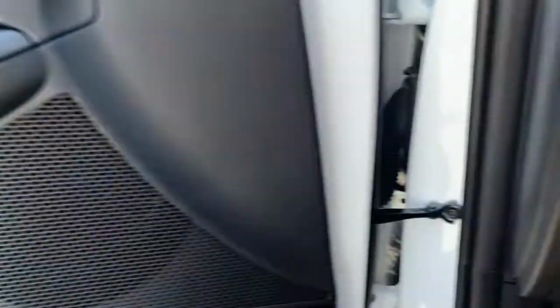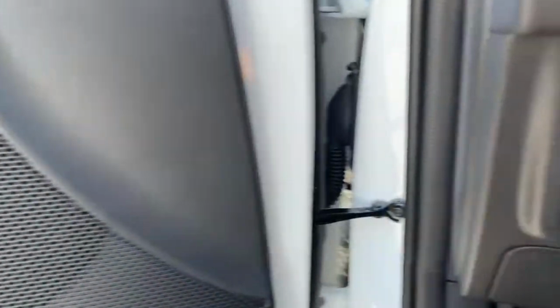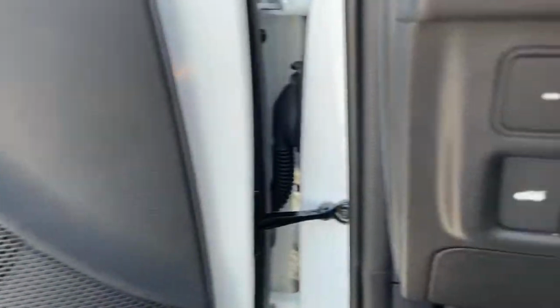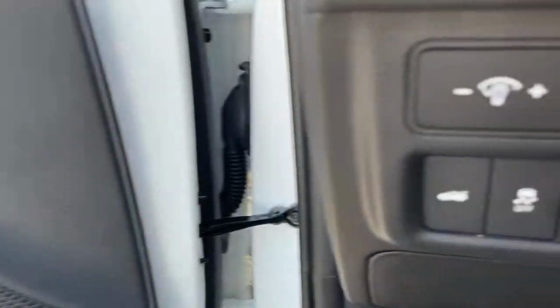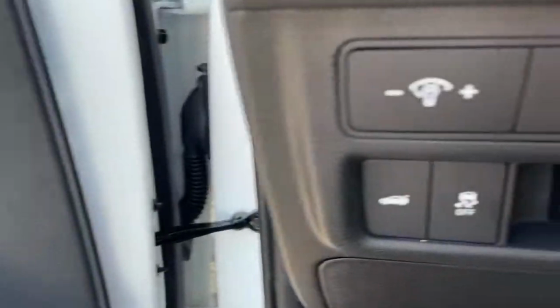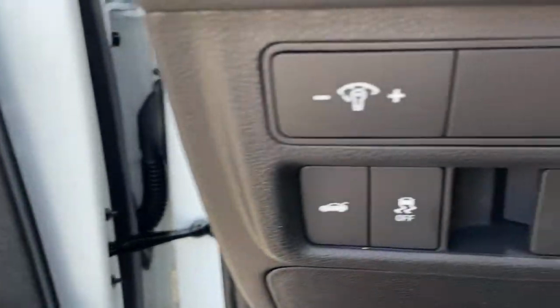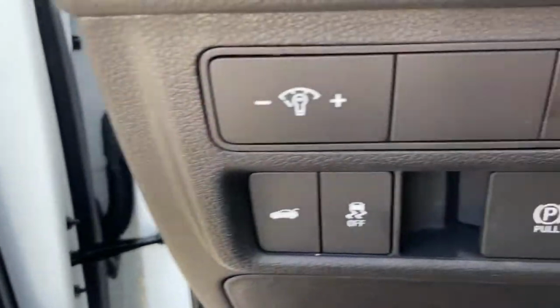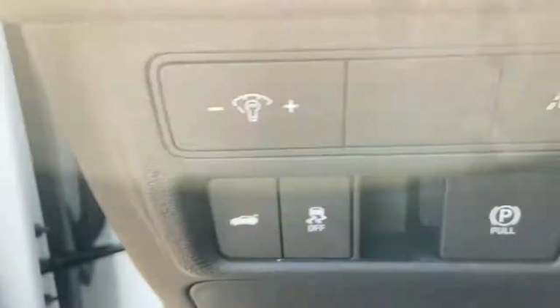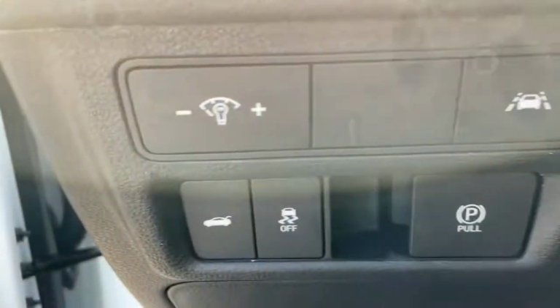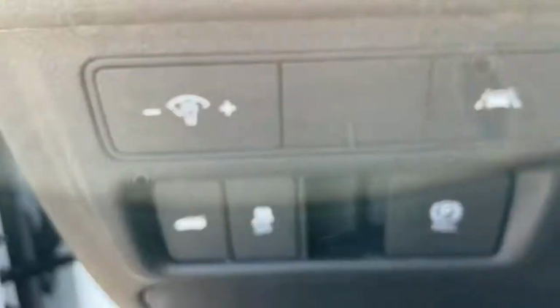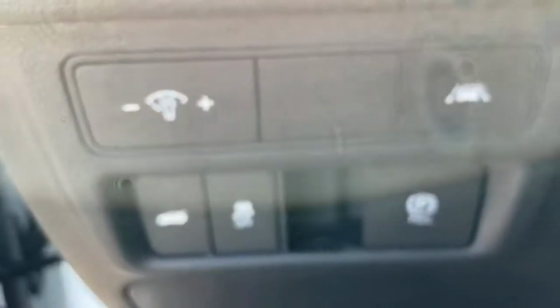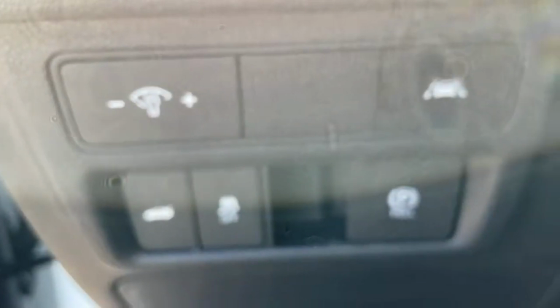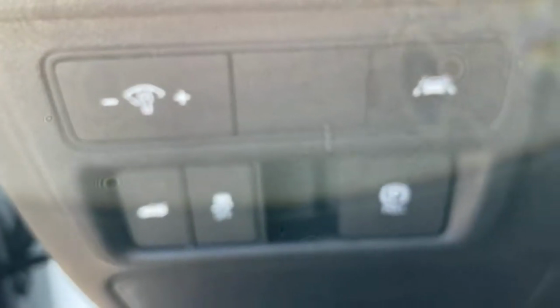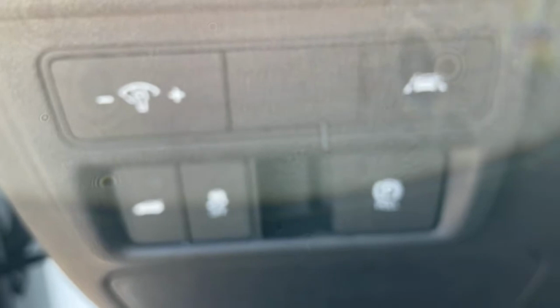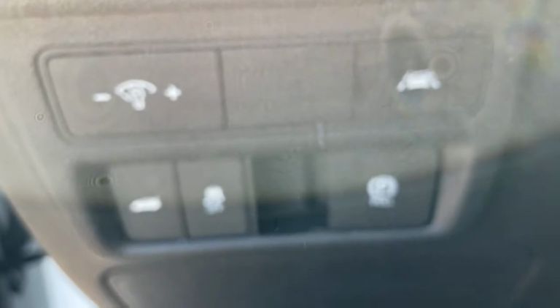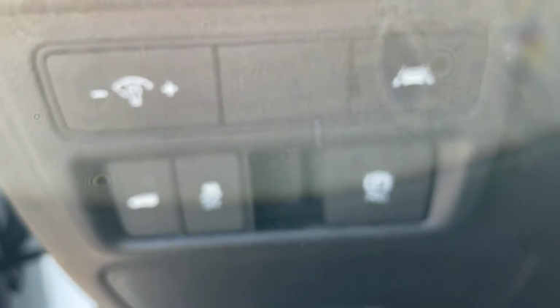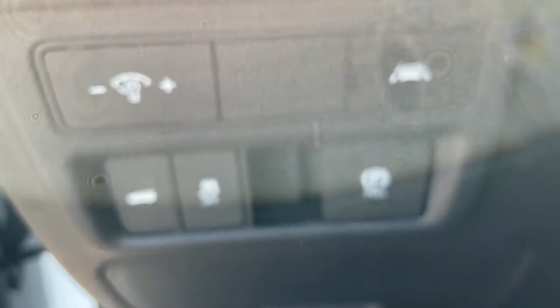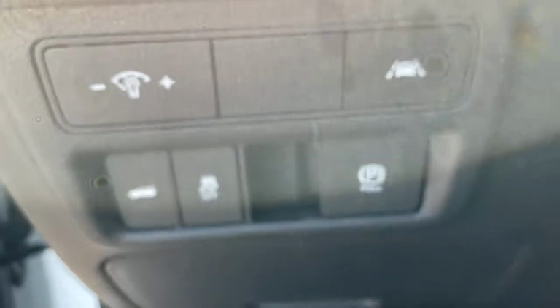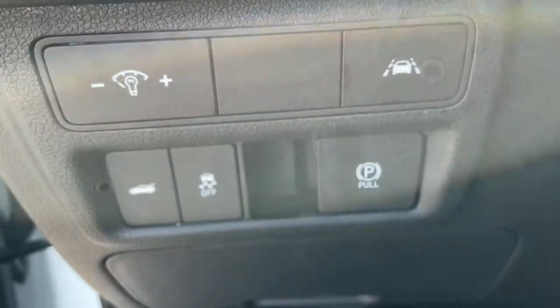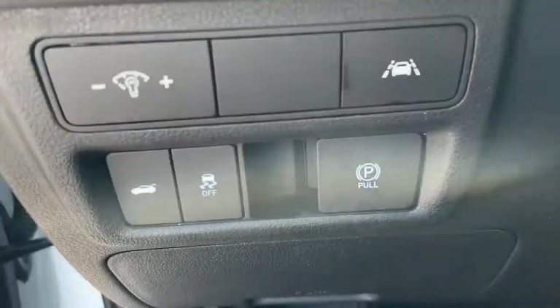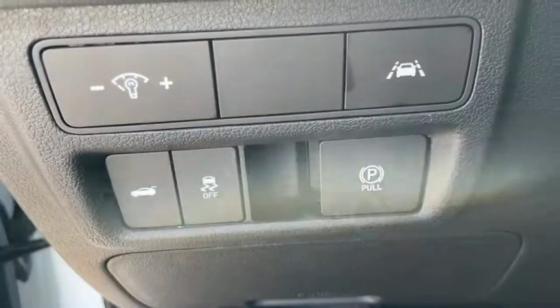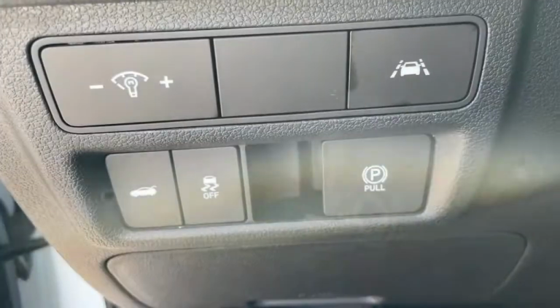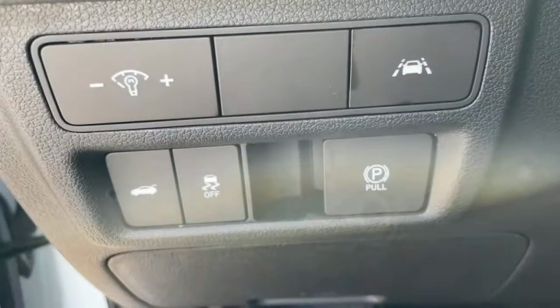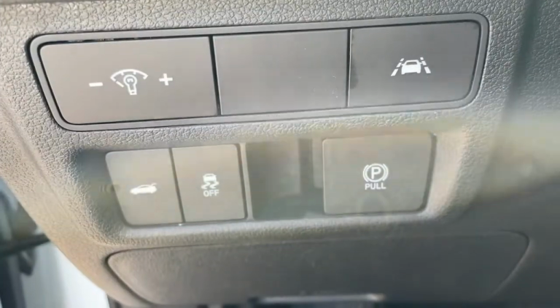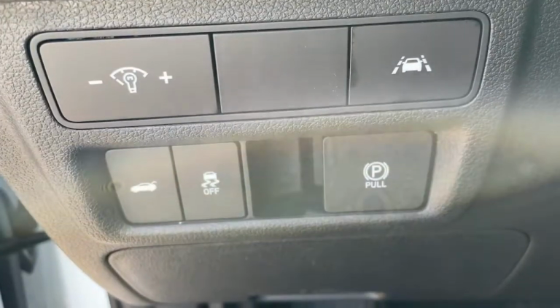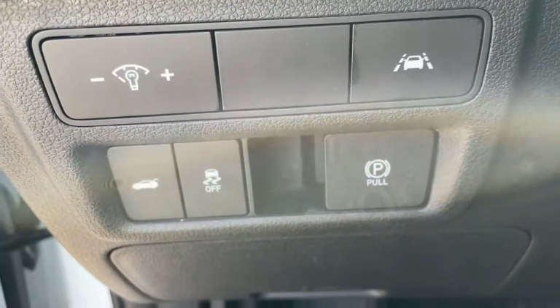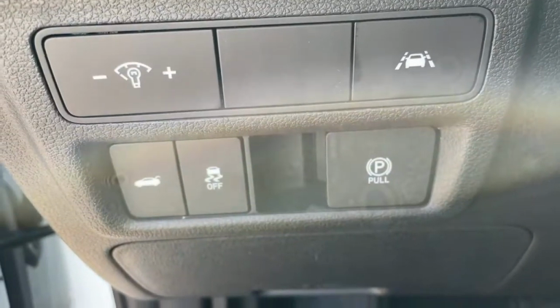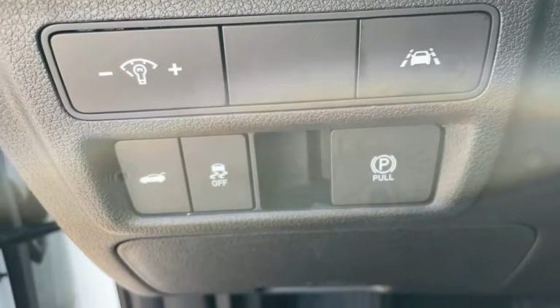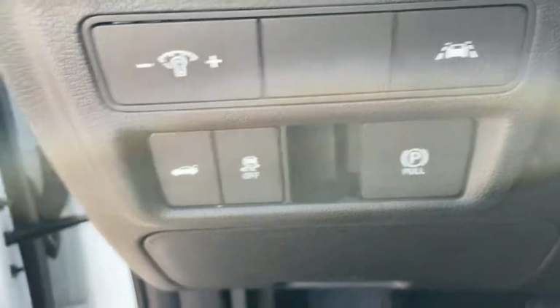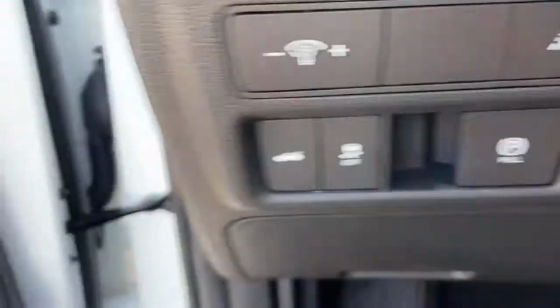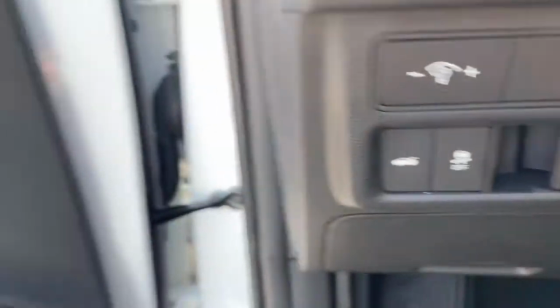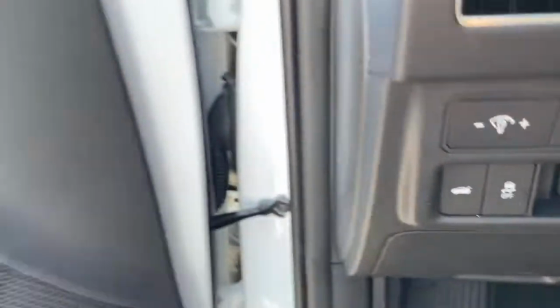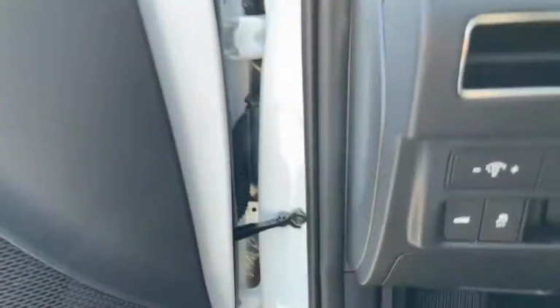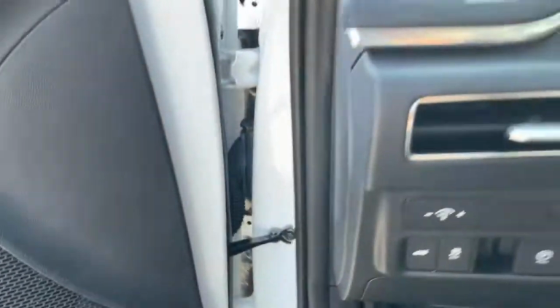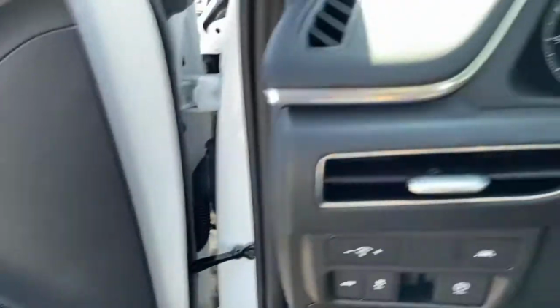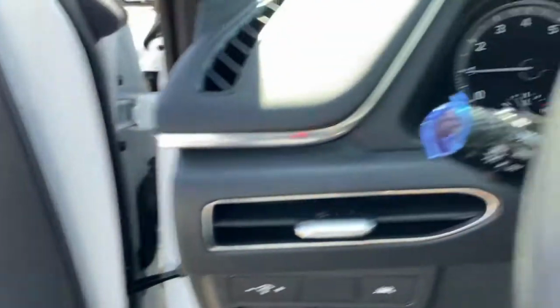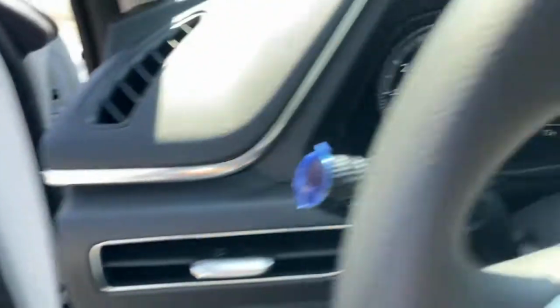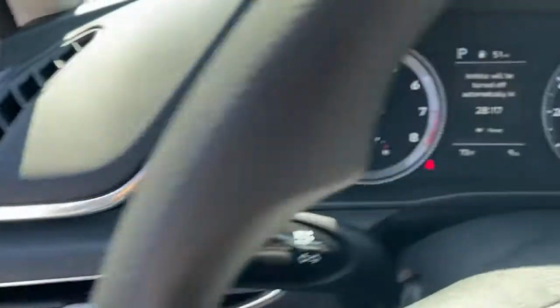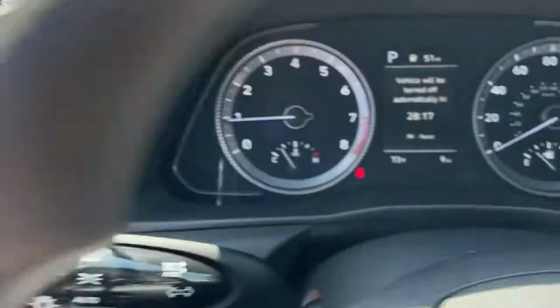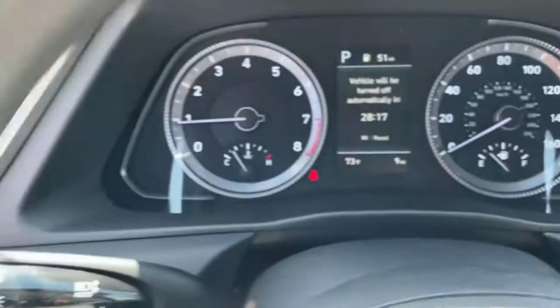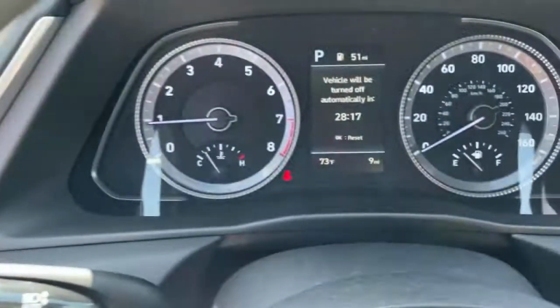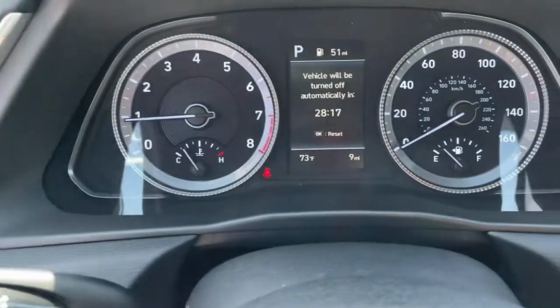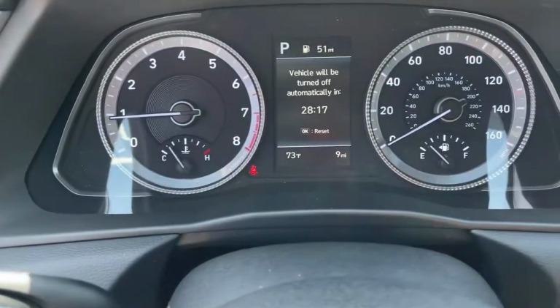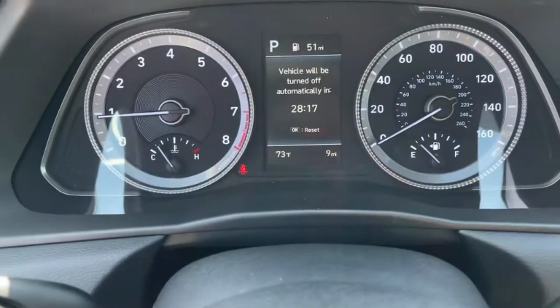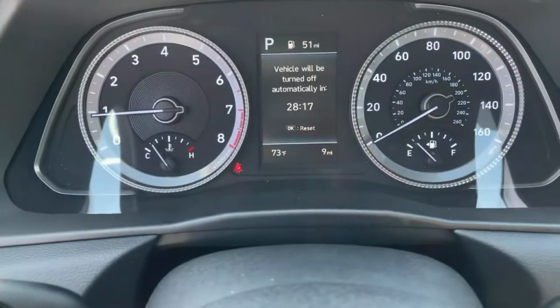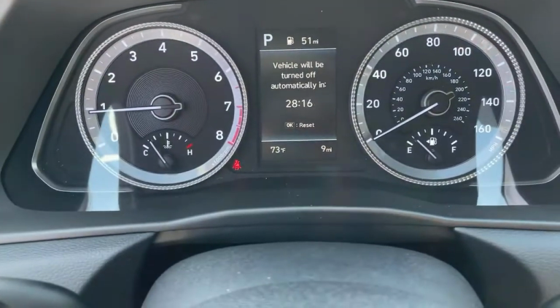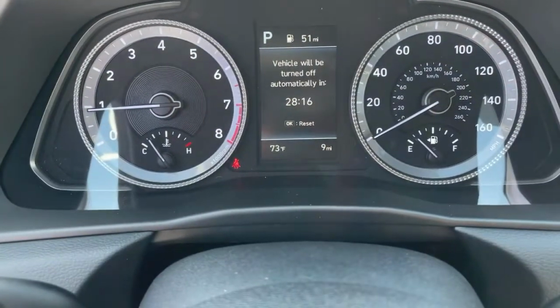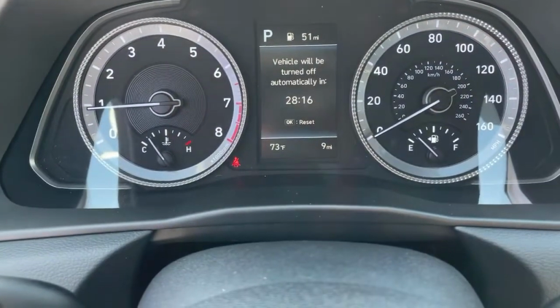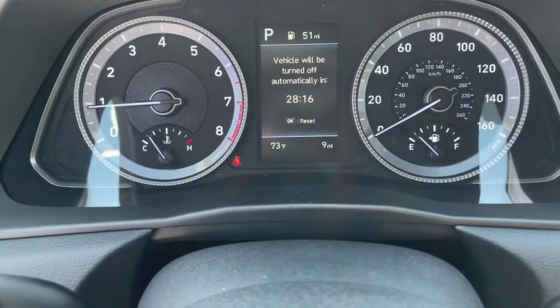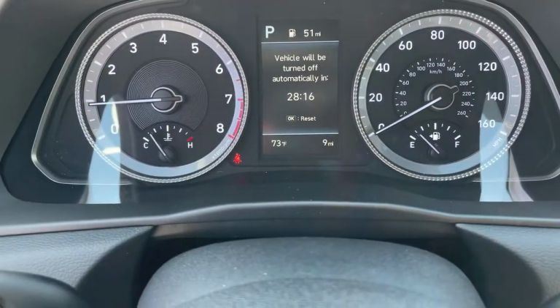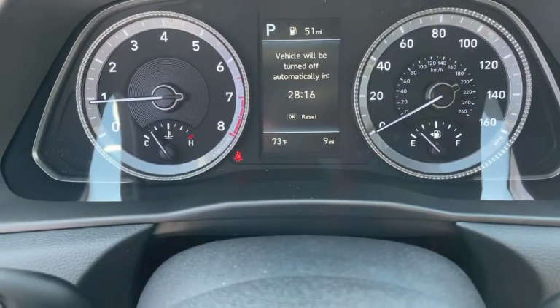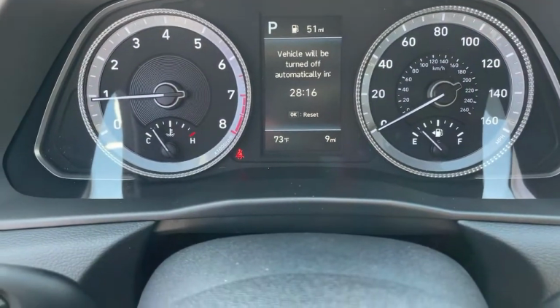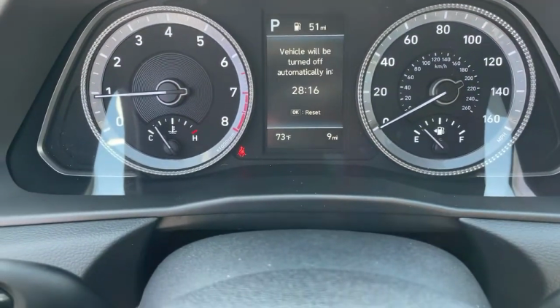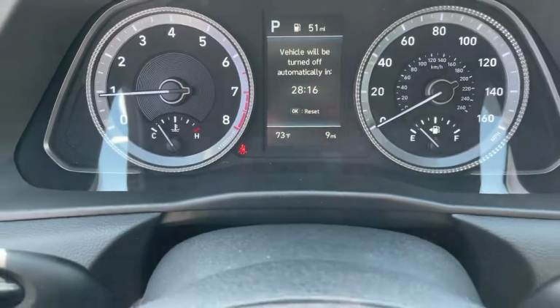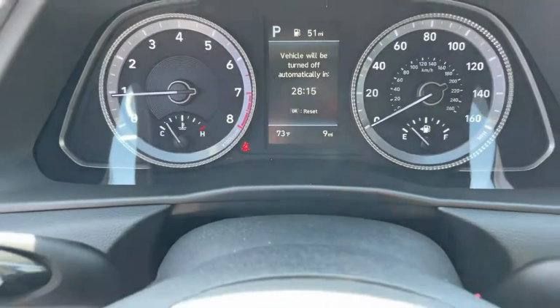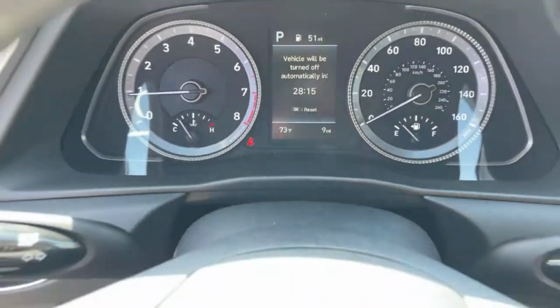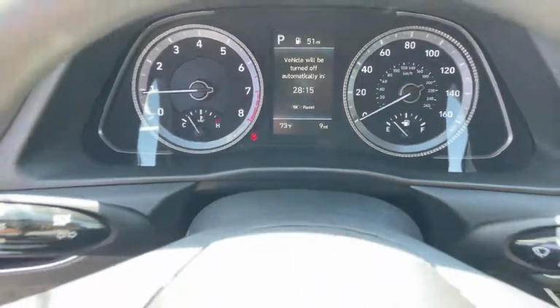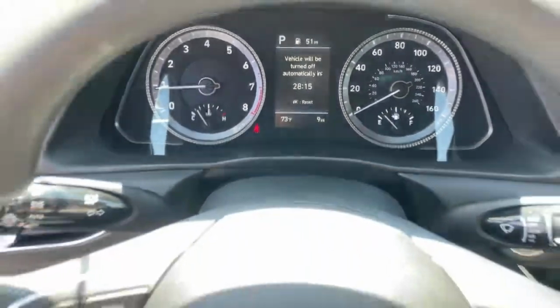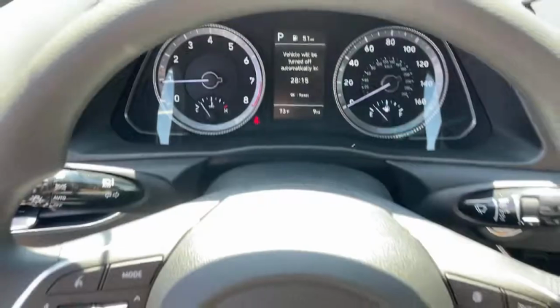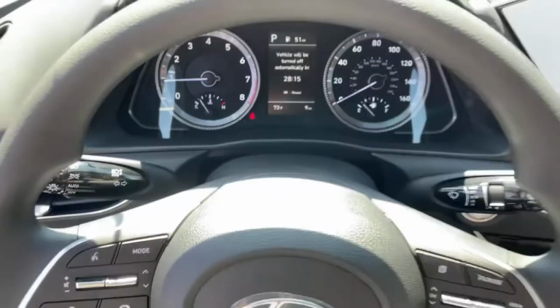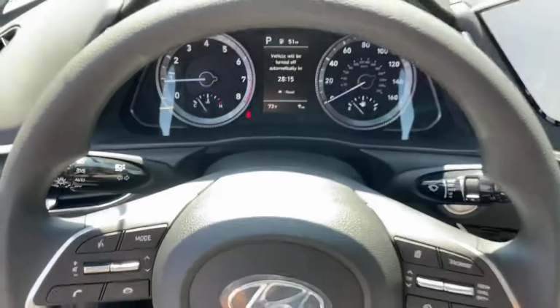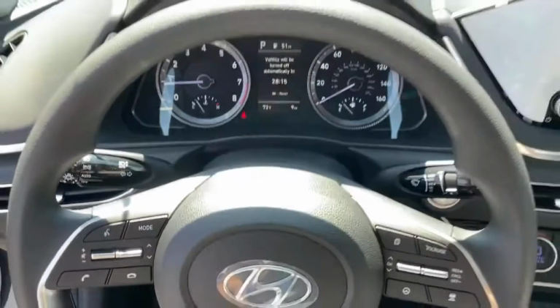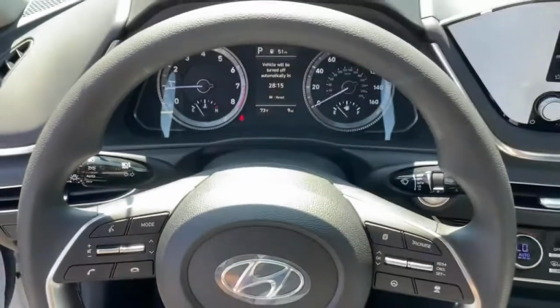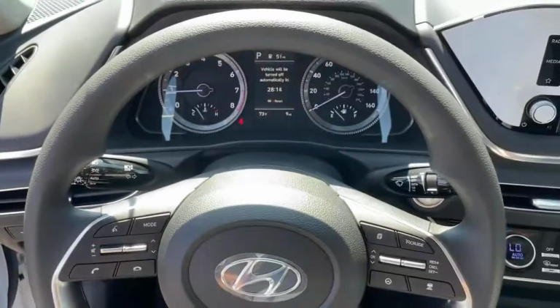The following are some of this vehicle's highlighted options: backup camera, floor mats, engine immobilizer.